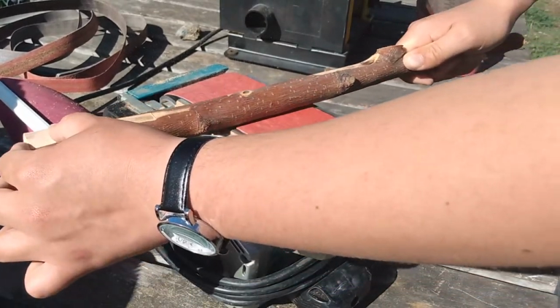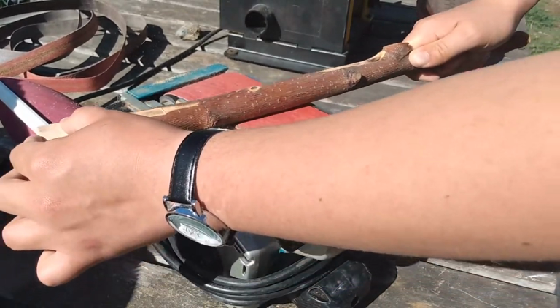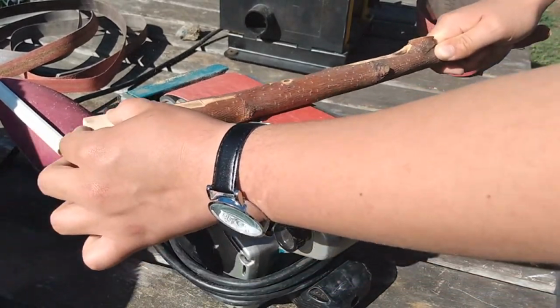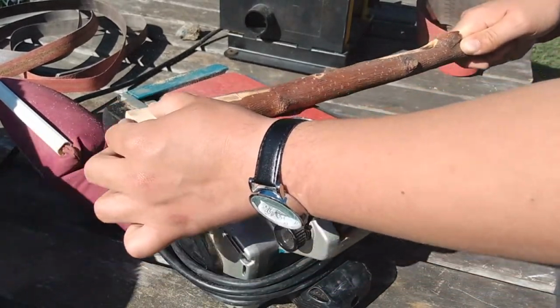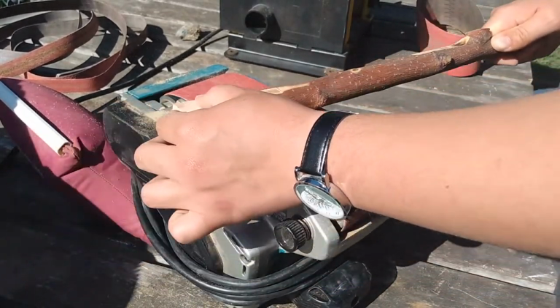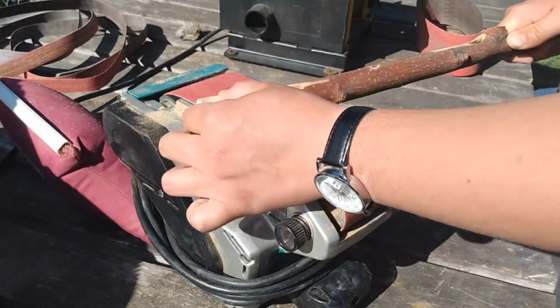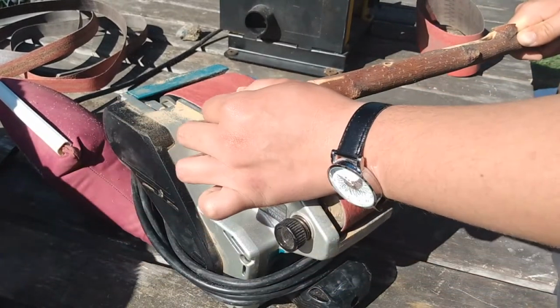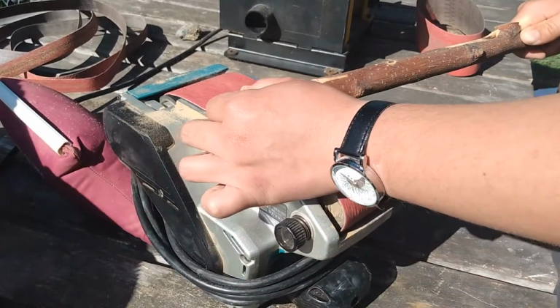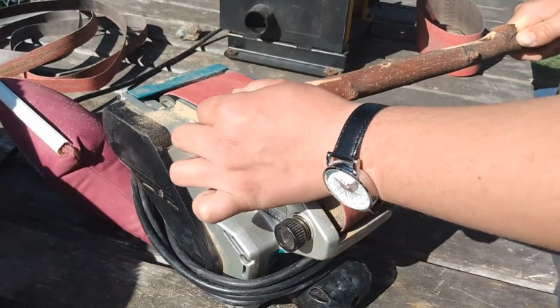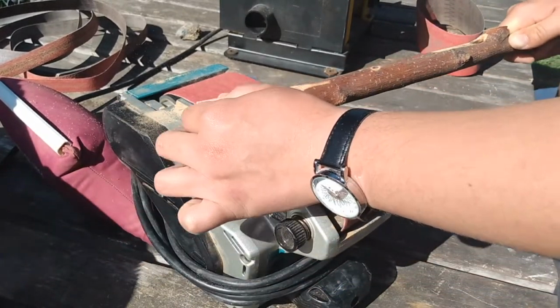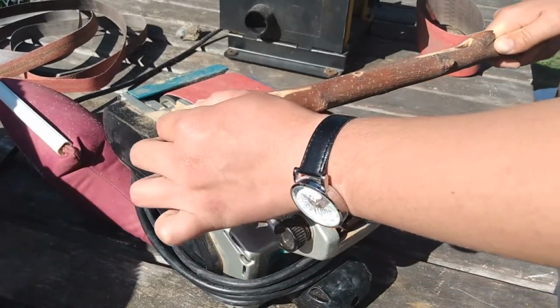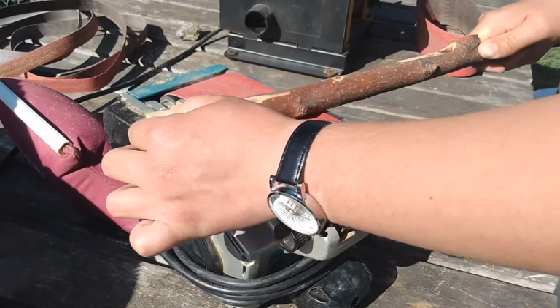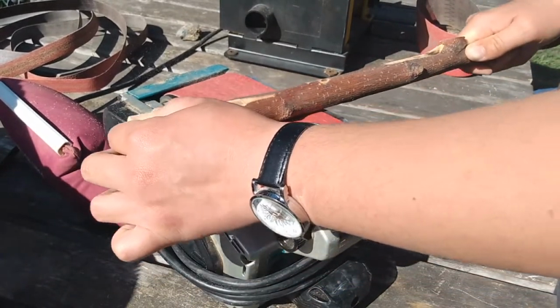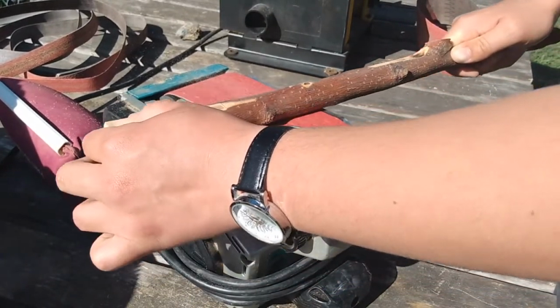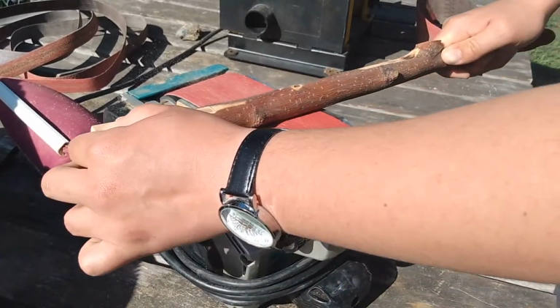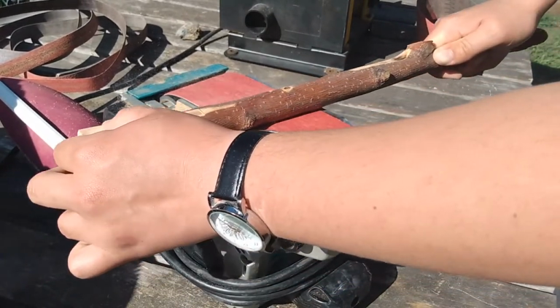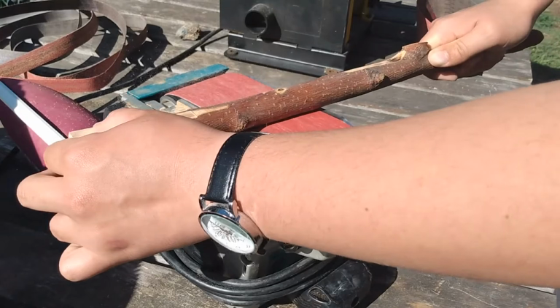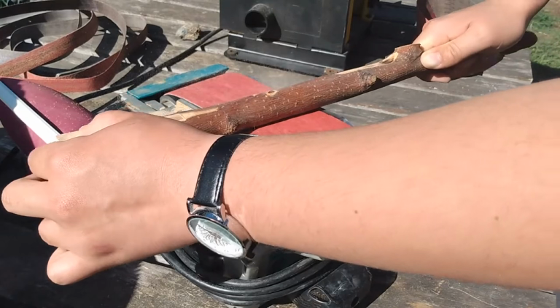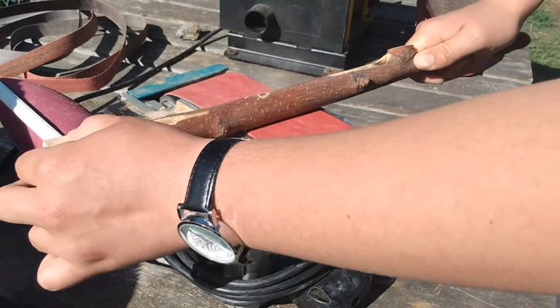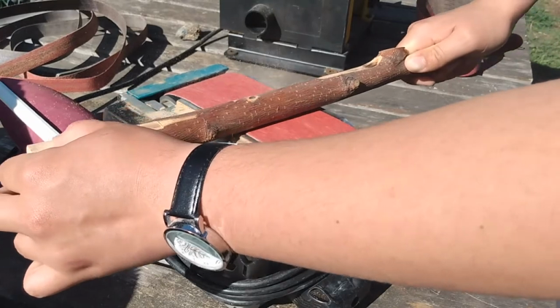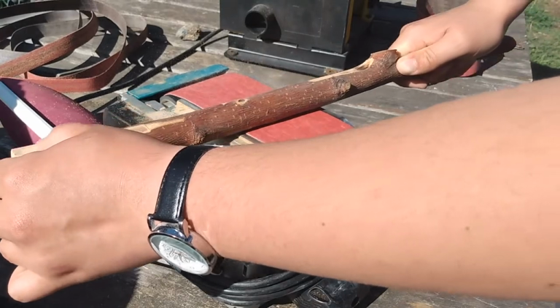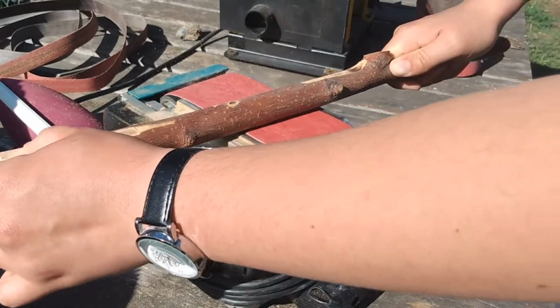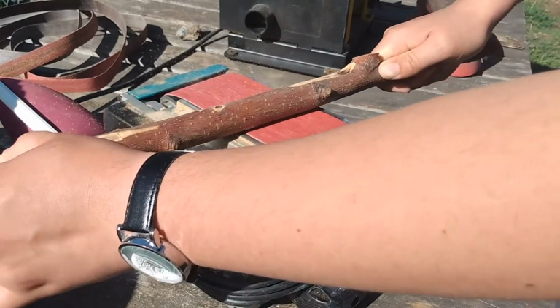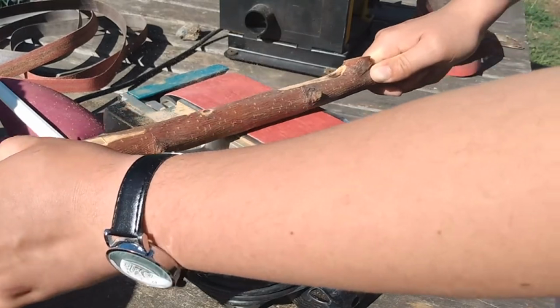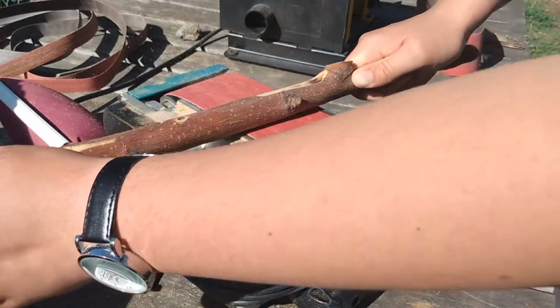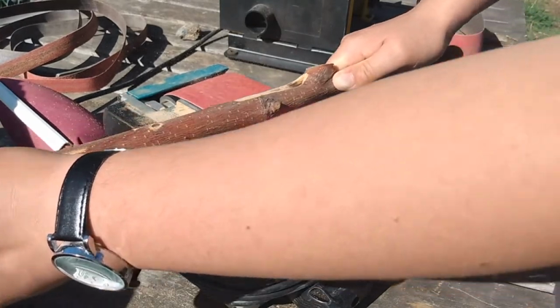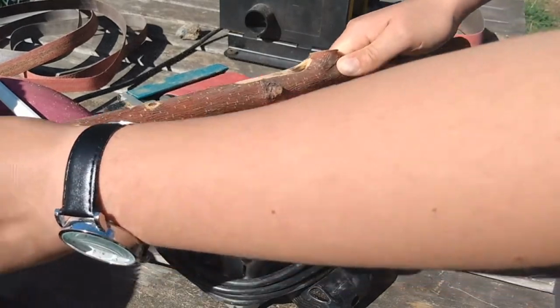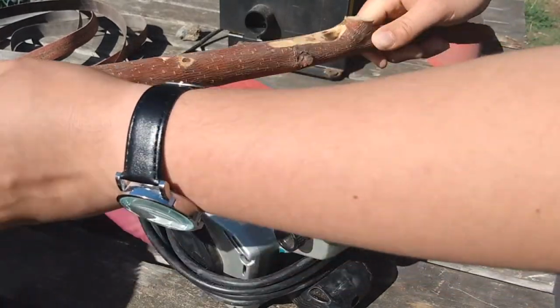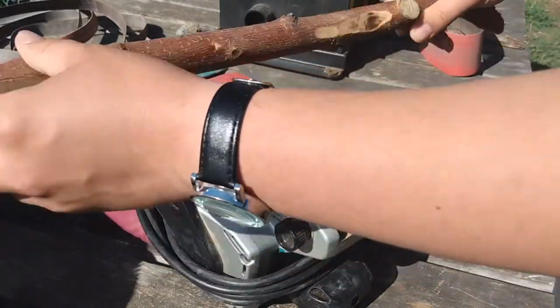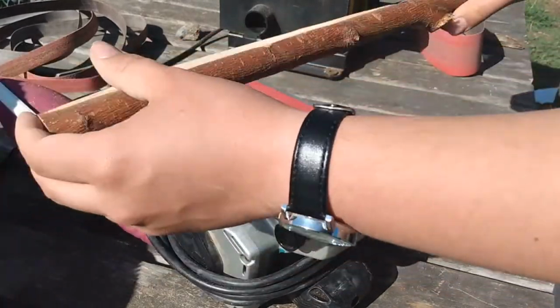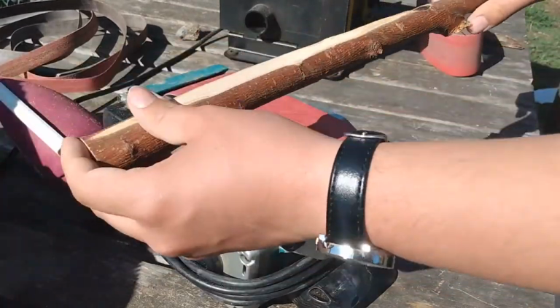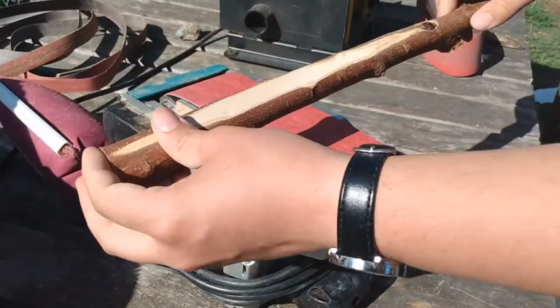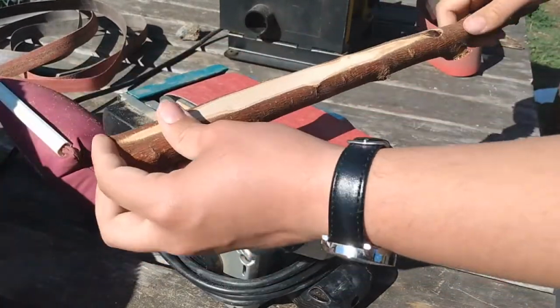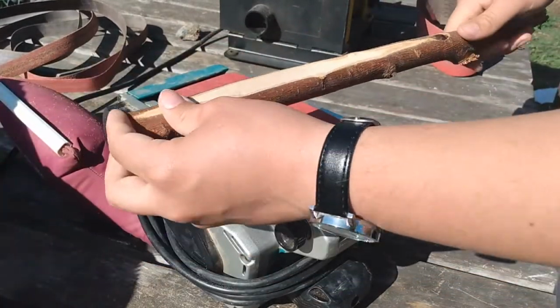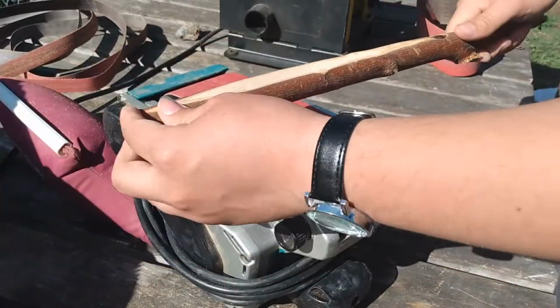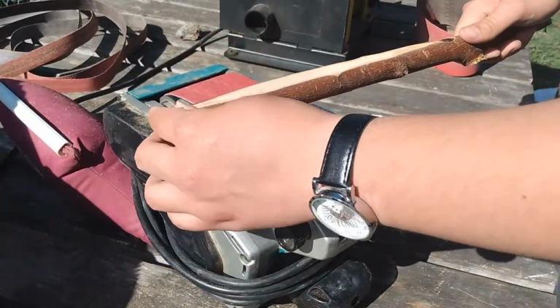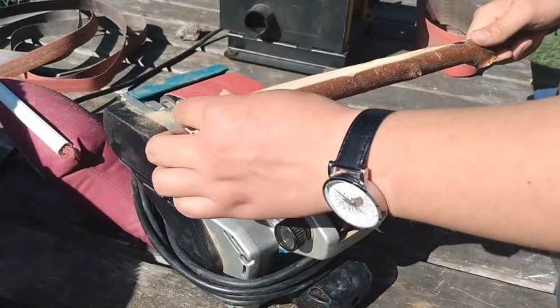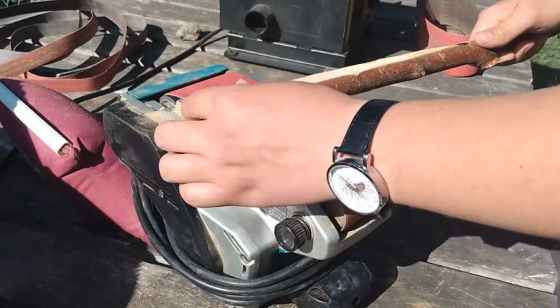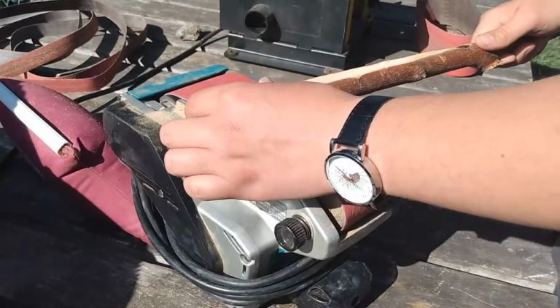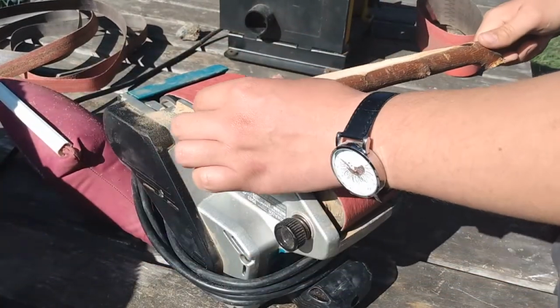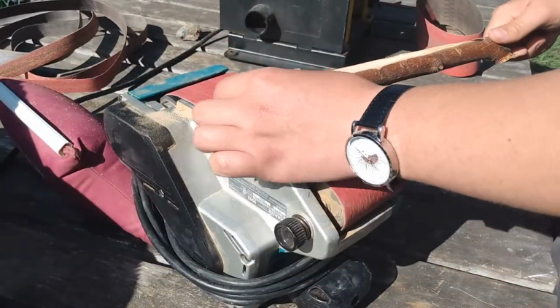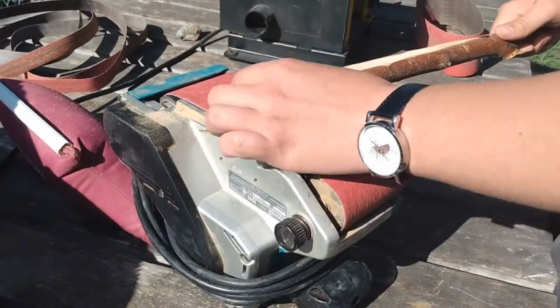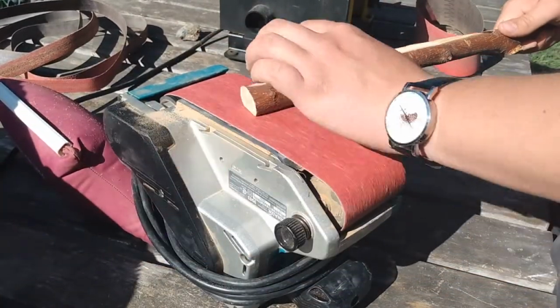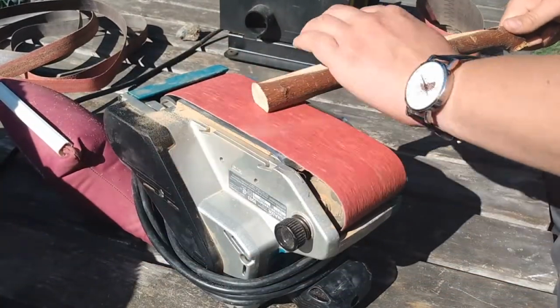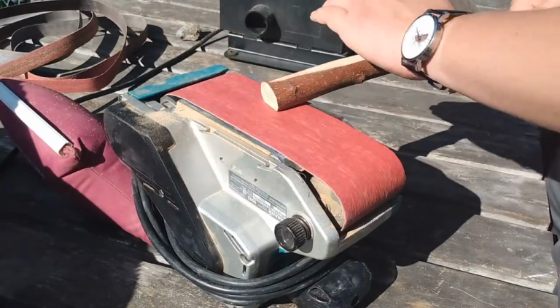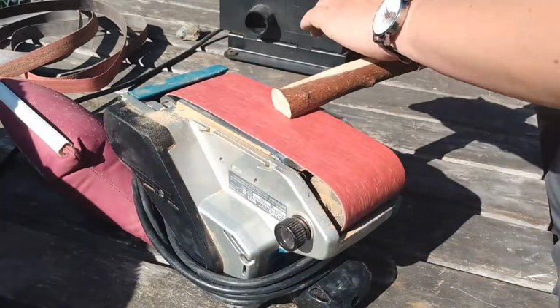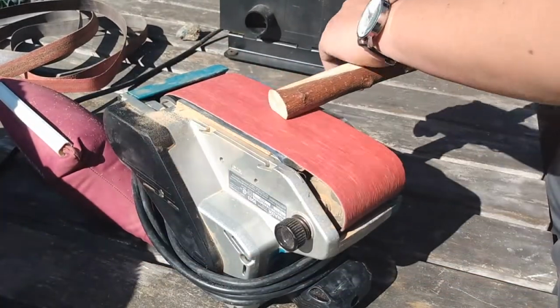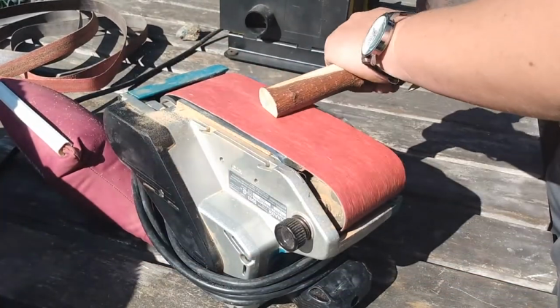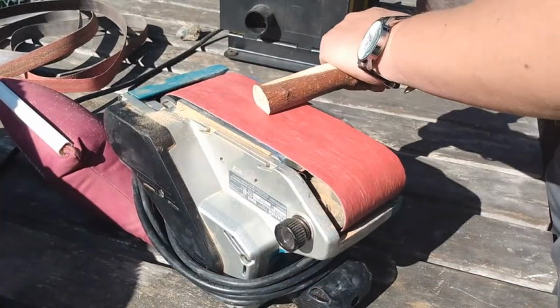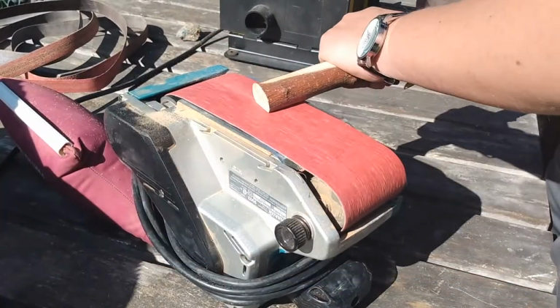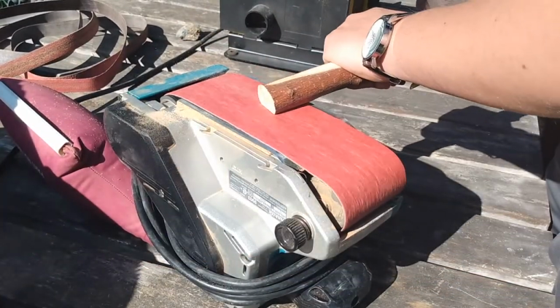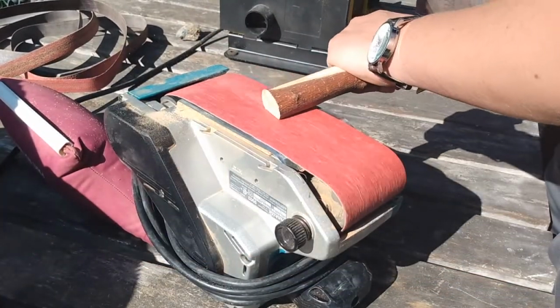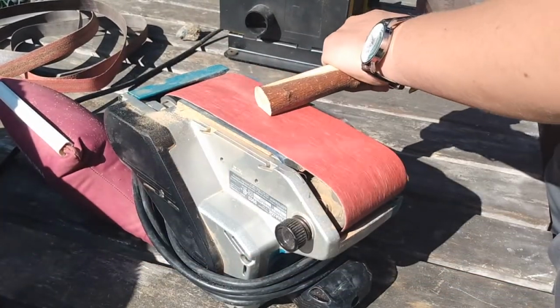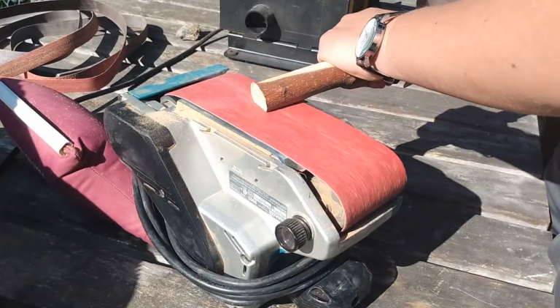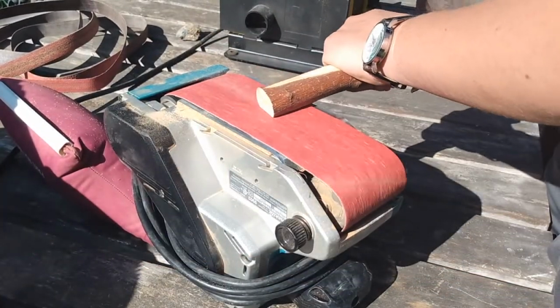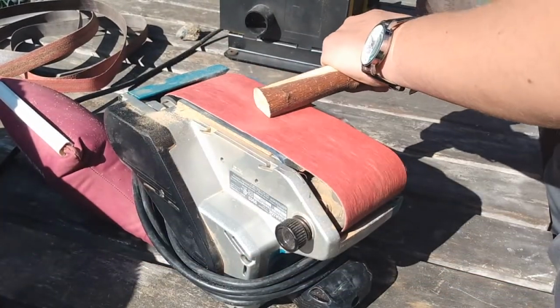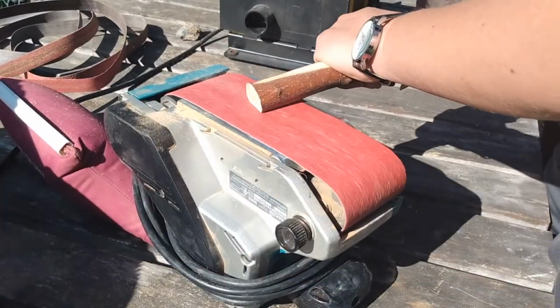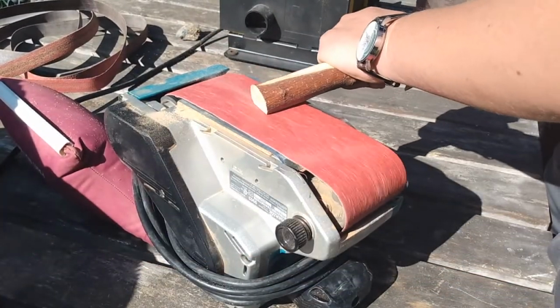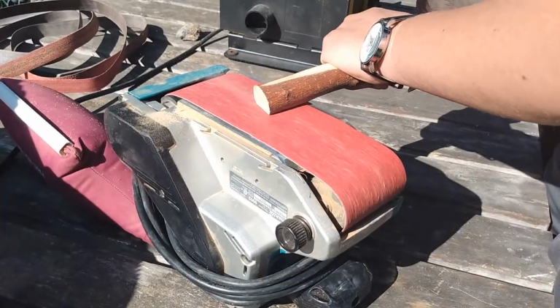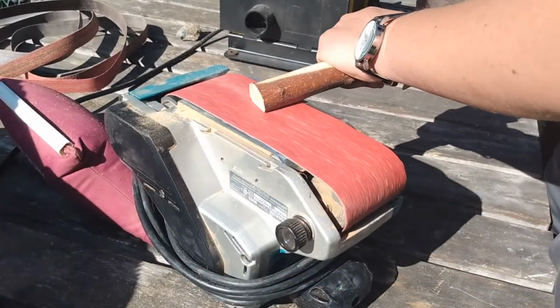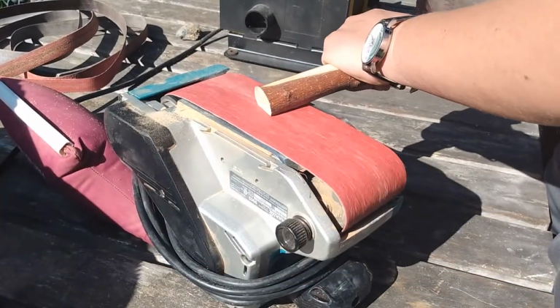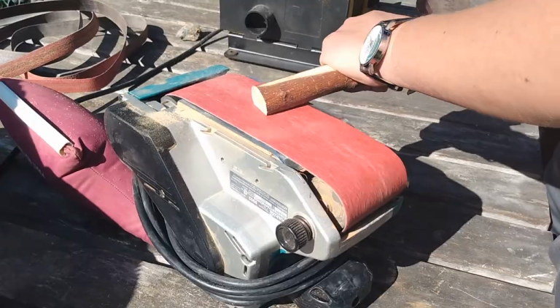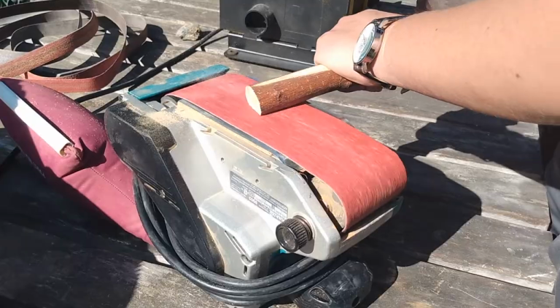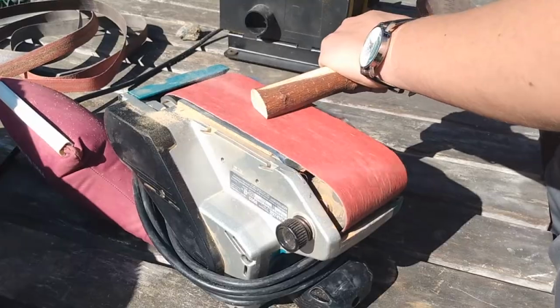My main objectives at this point were to bring the thickness of the blade down to about 3 eighths of an inch, or about a centimeter. I'll speed up the rest of this.